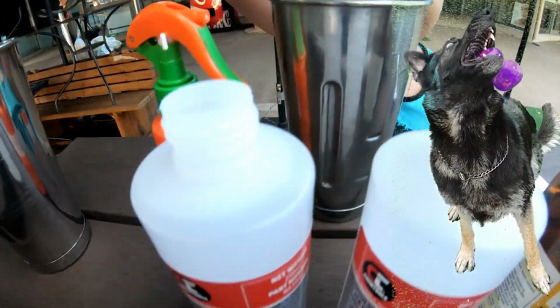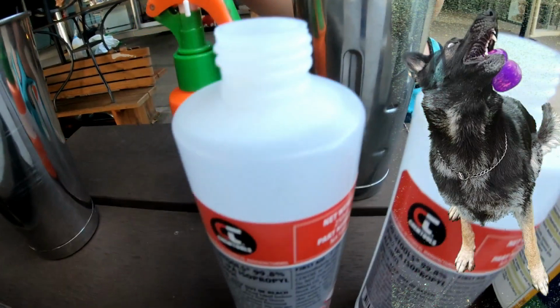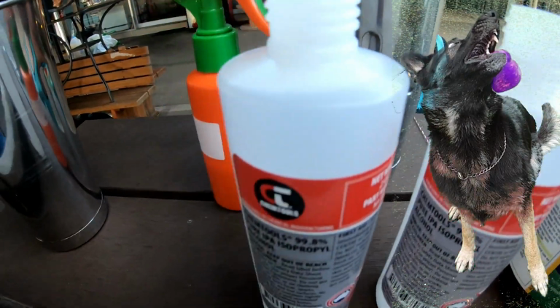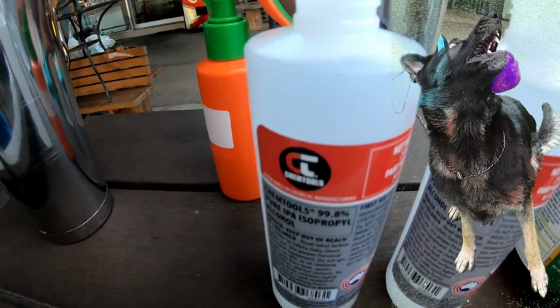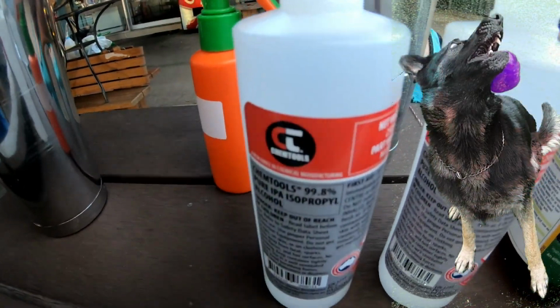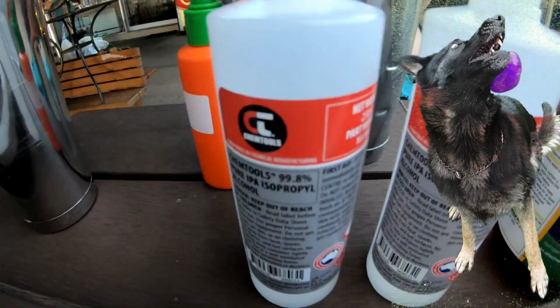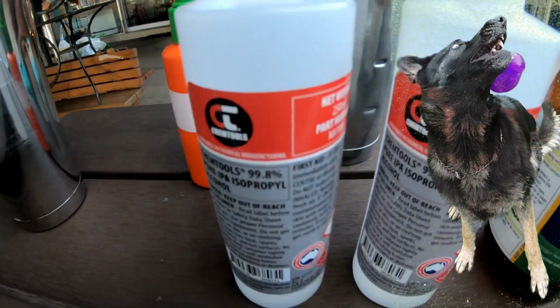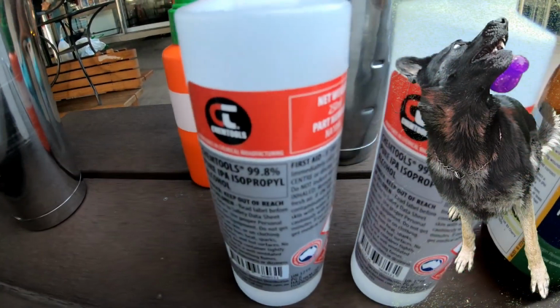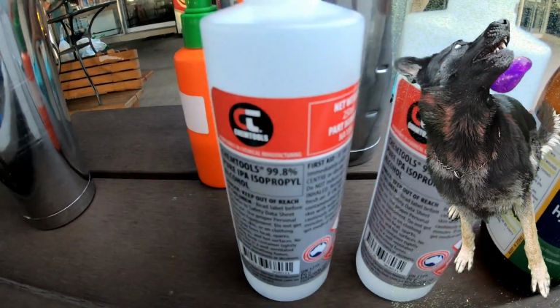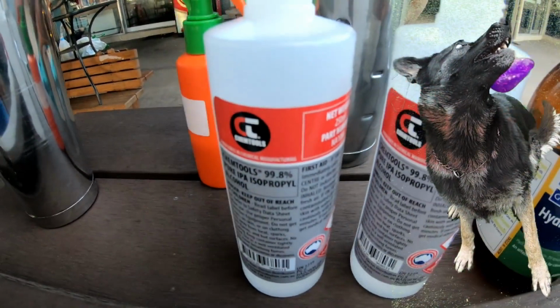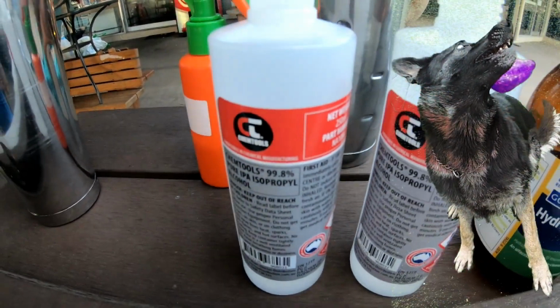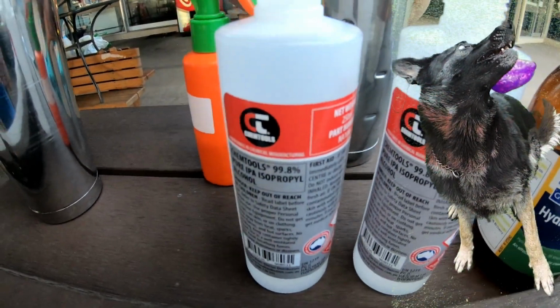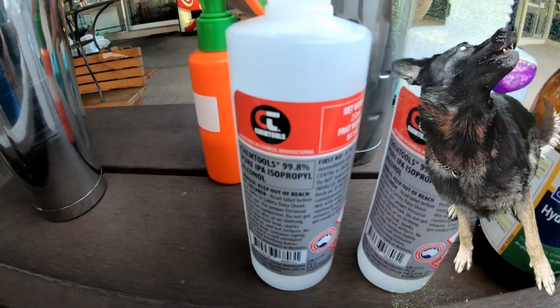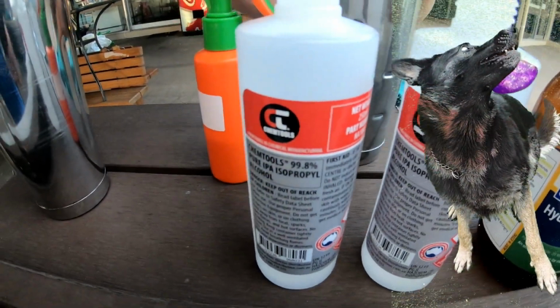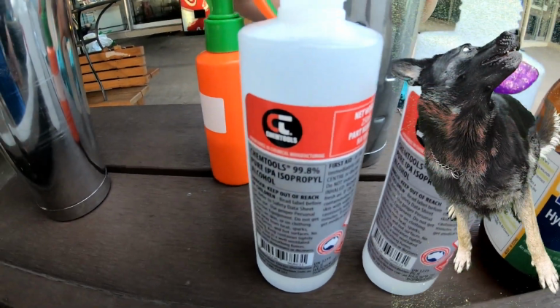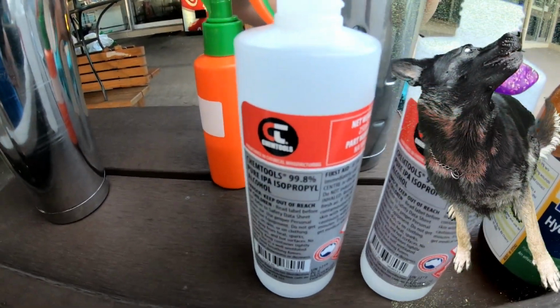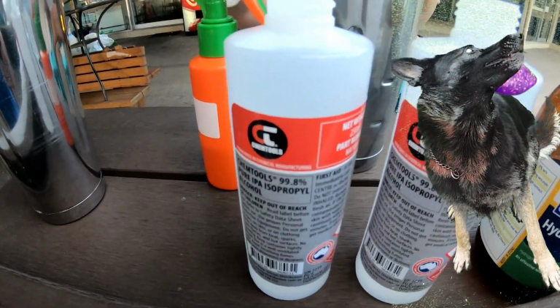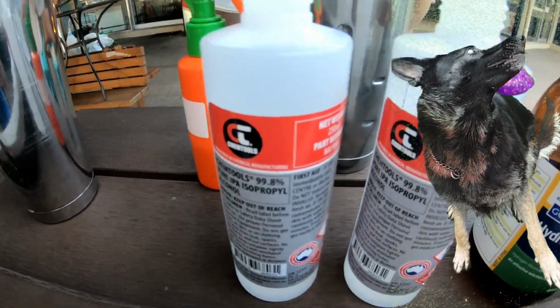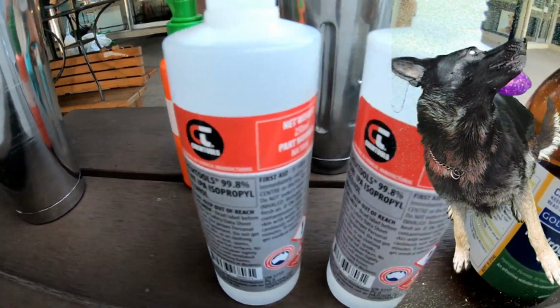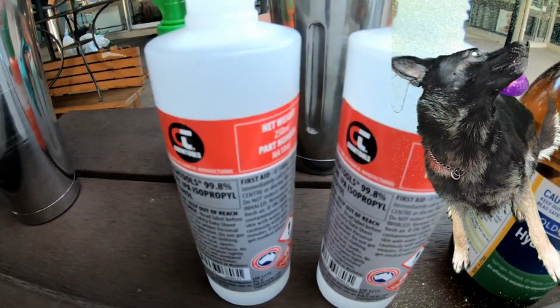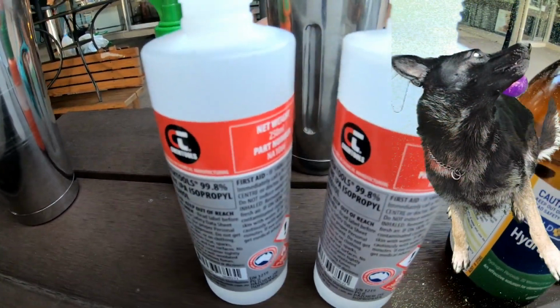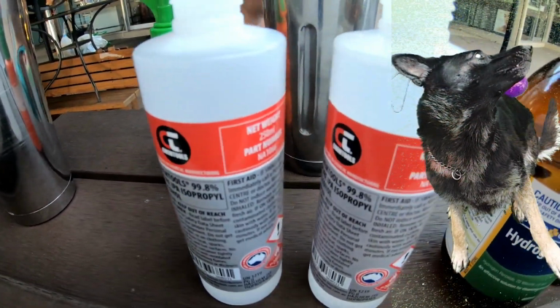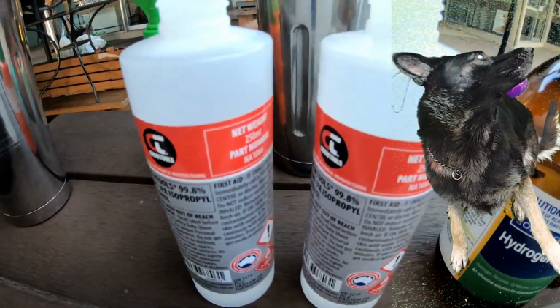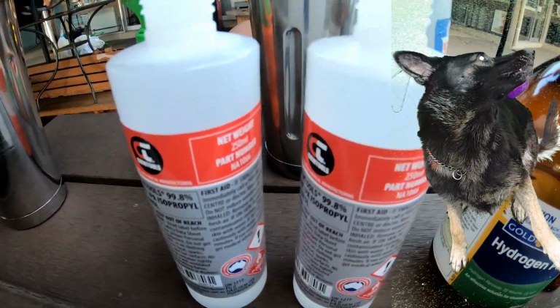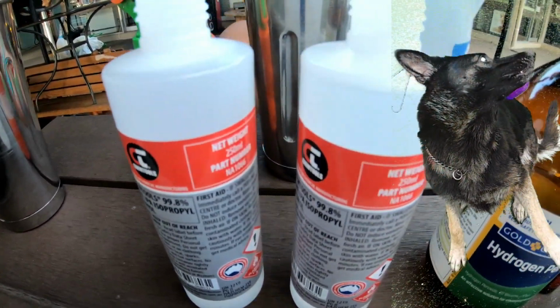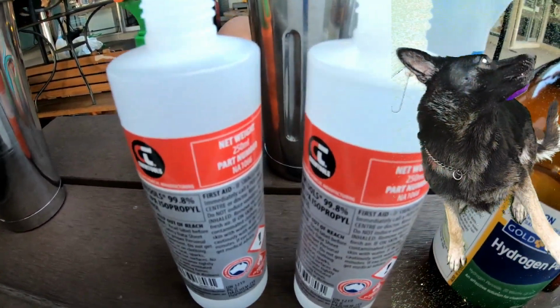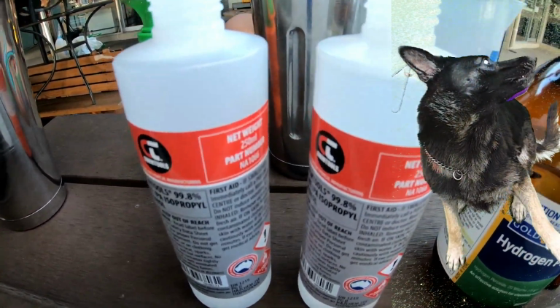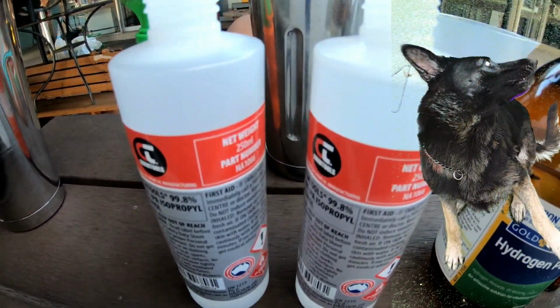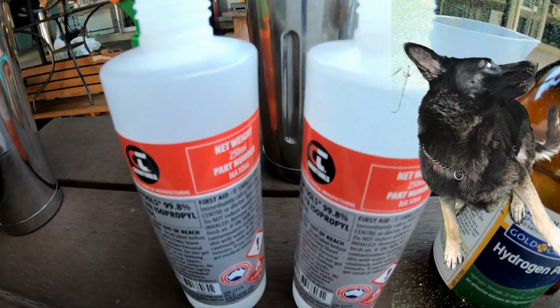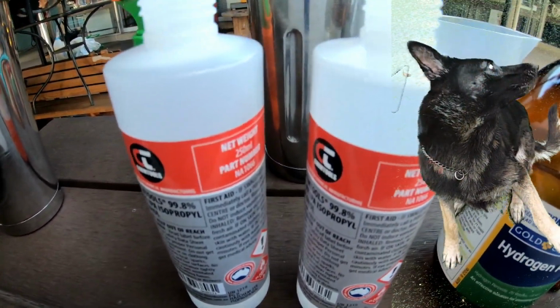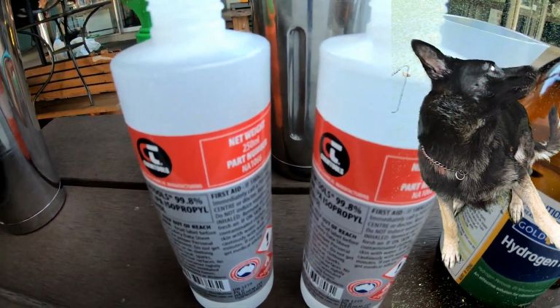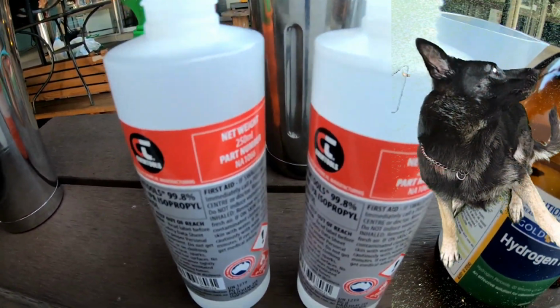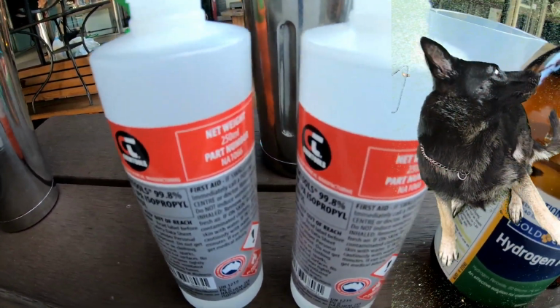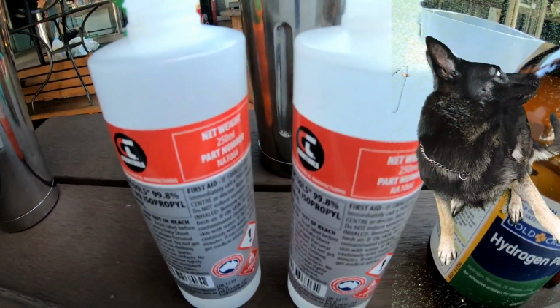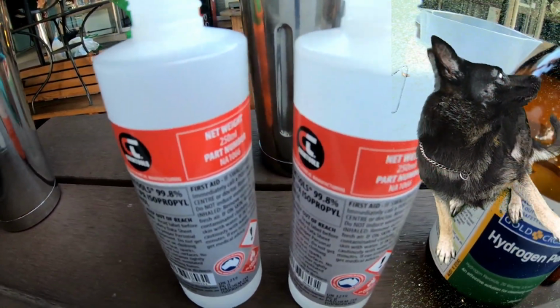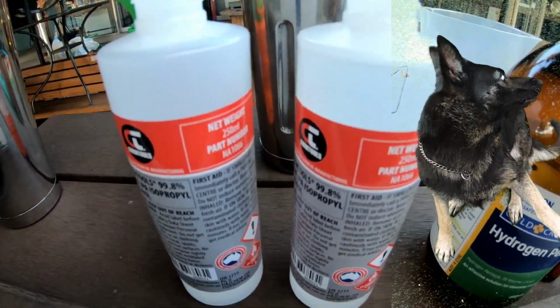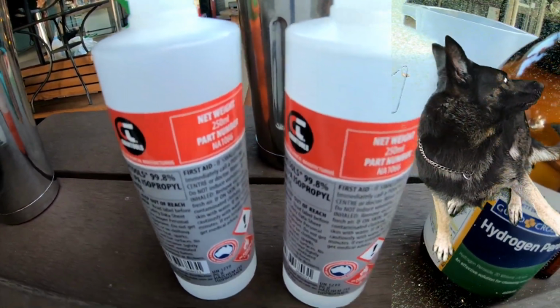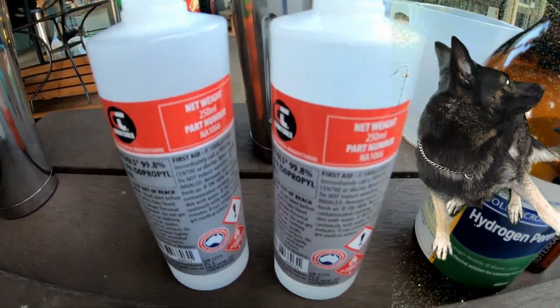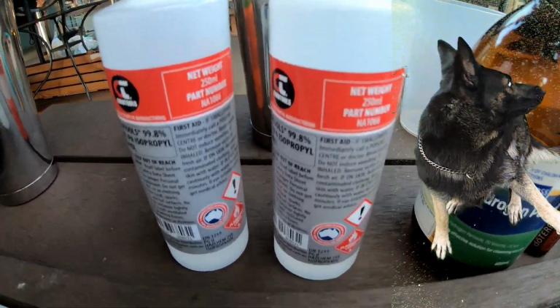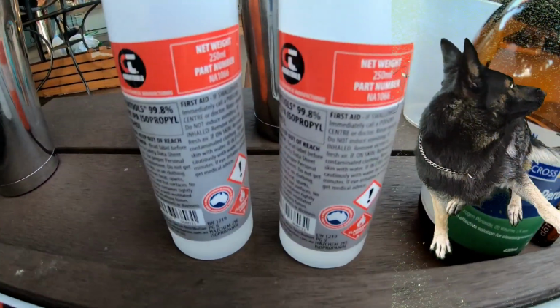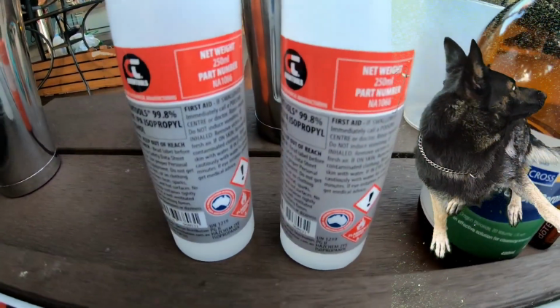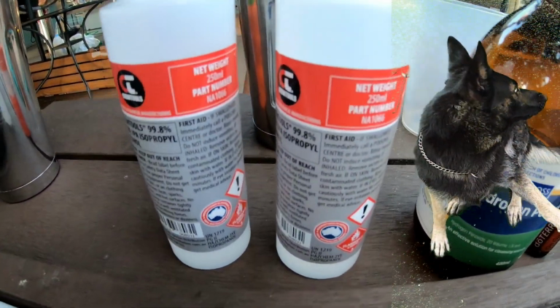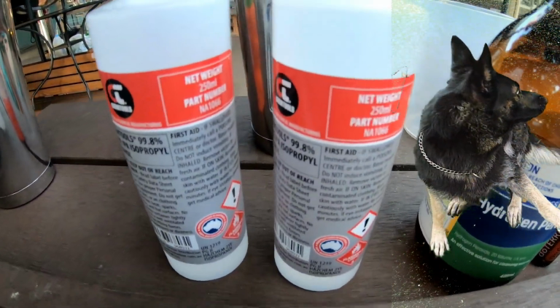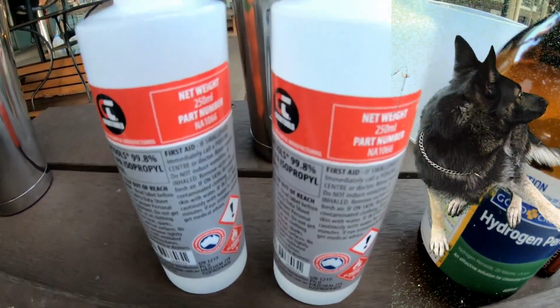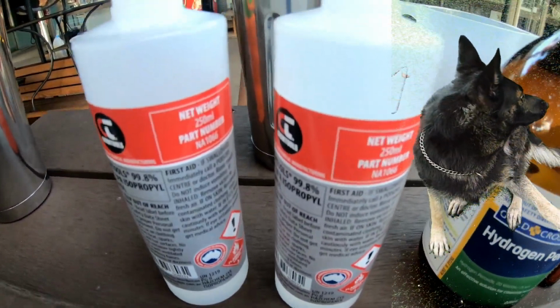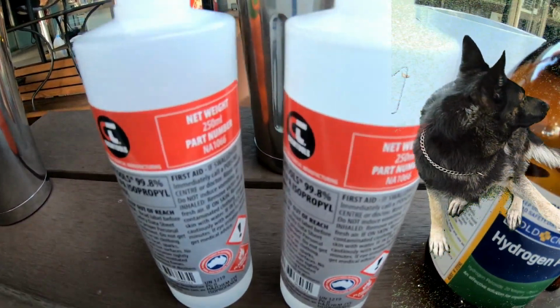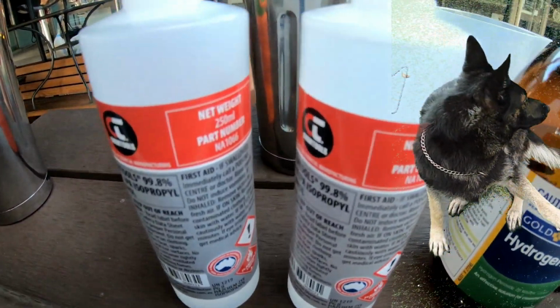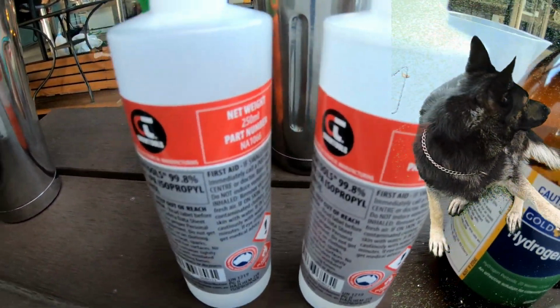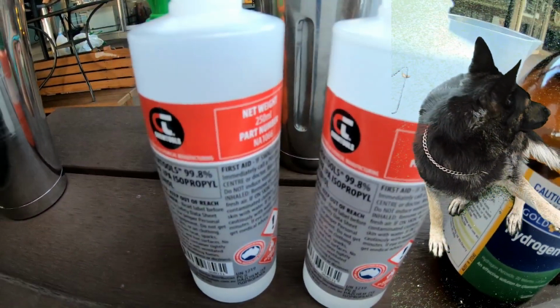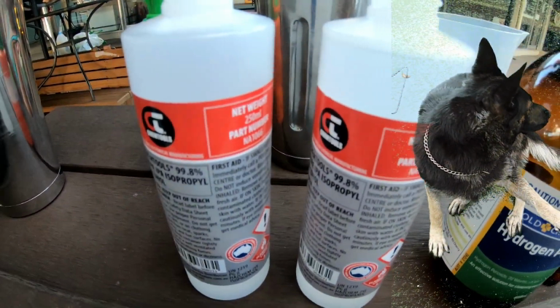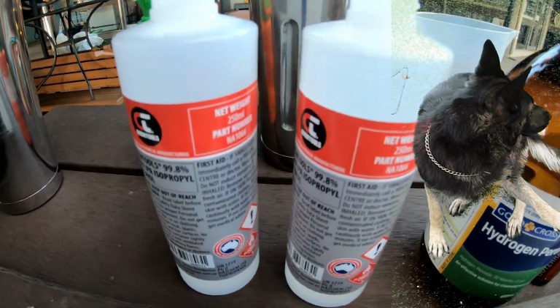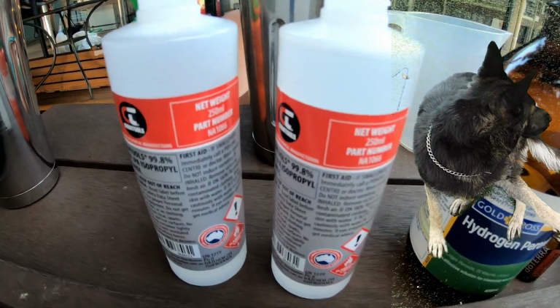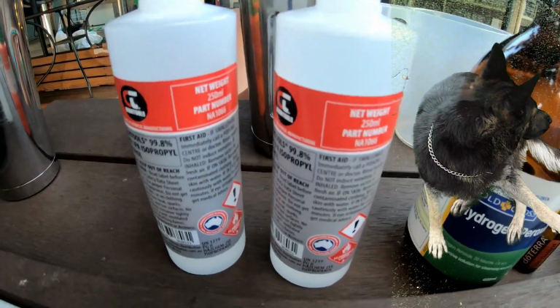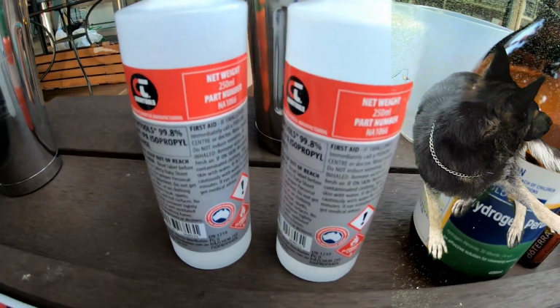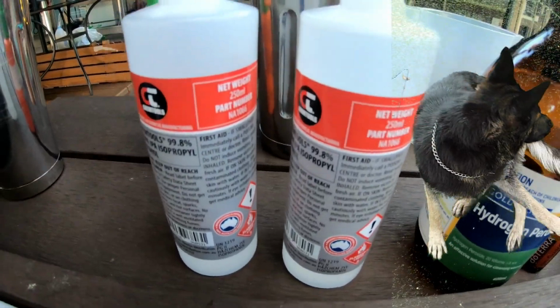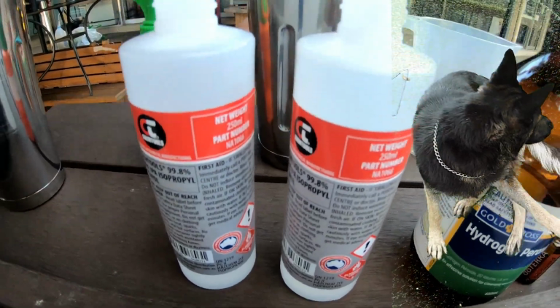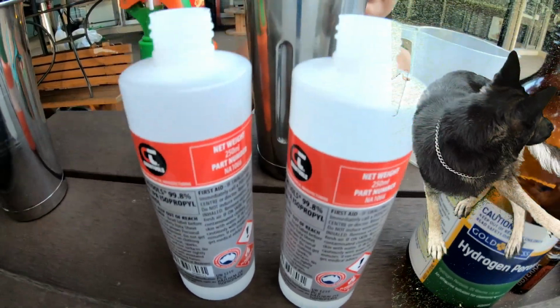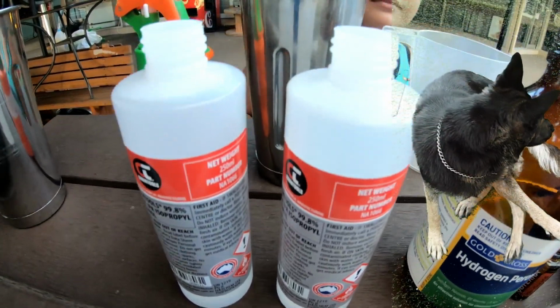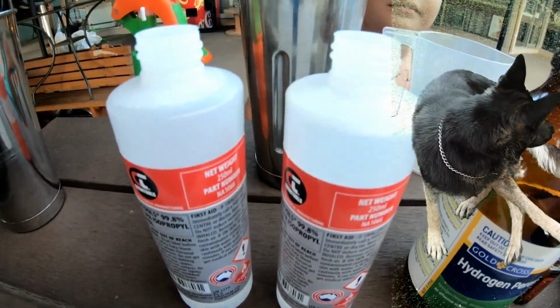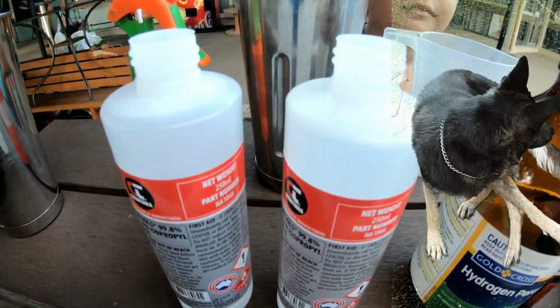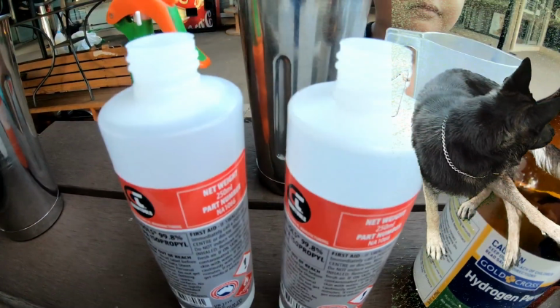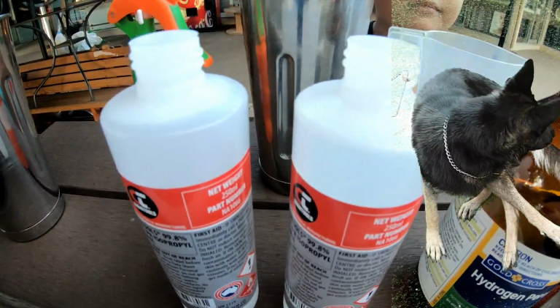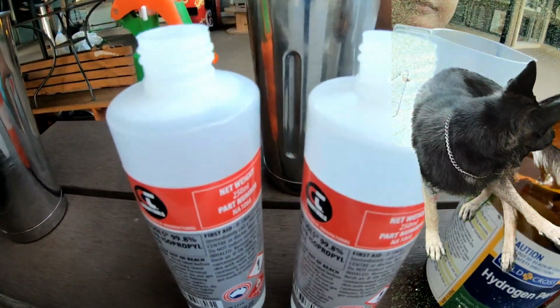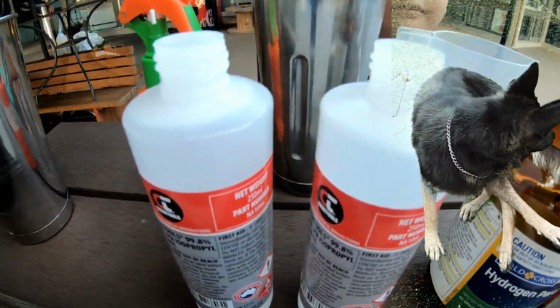Now this is 250ml — these normally come in 125ml. You're usually lucky if you can get 250ml. Put two of these in.